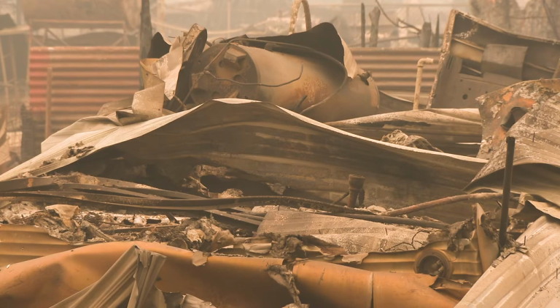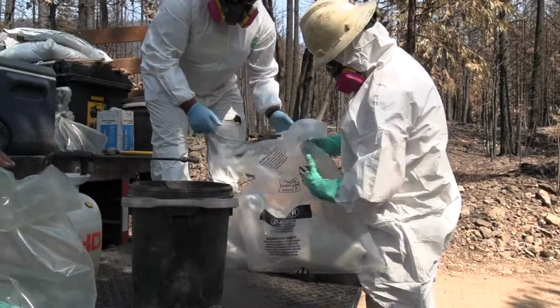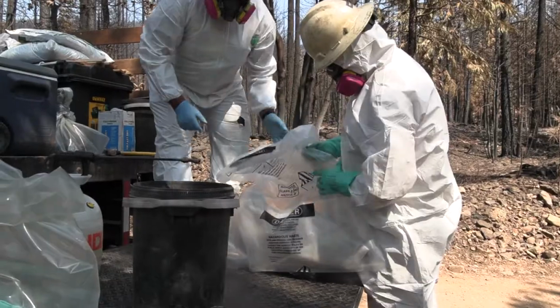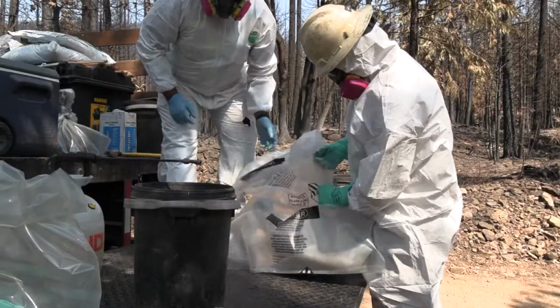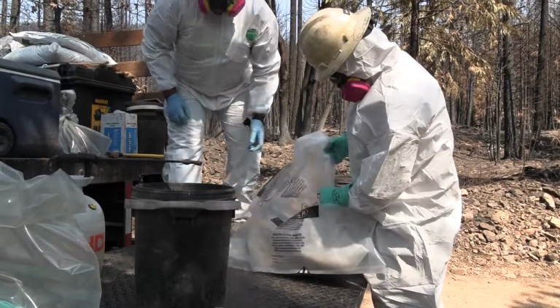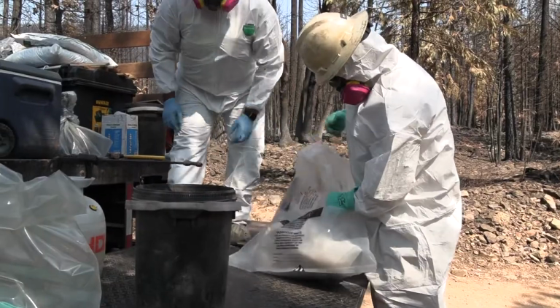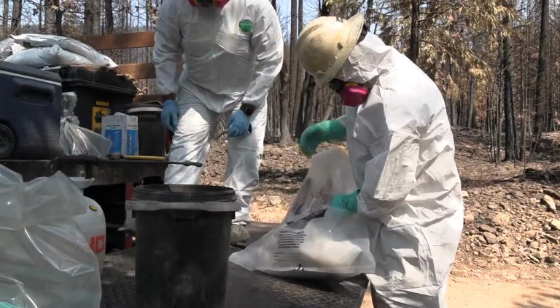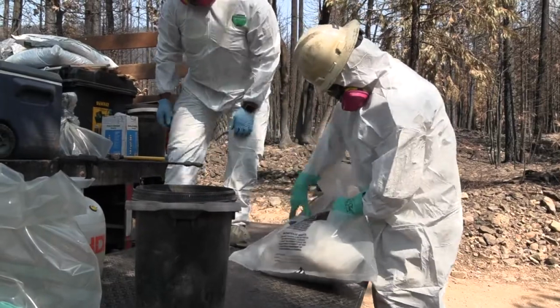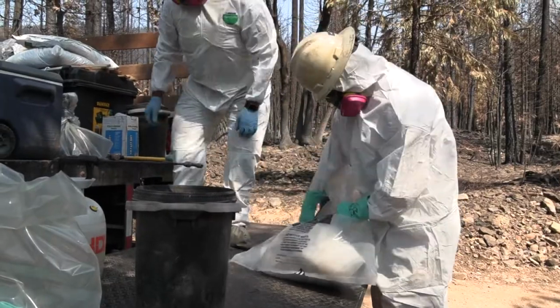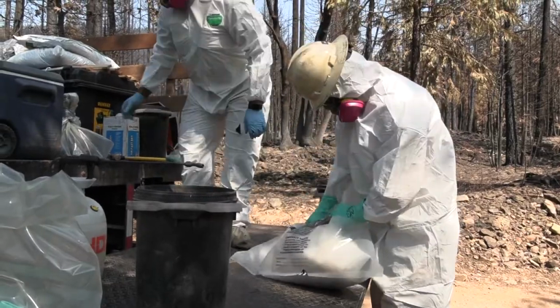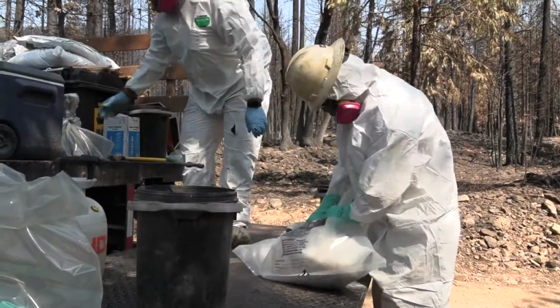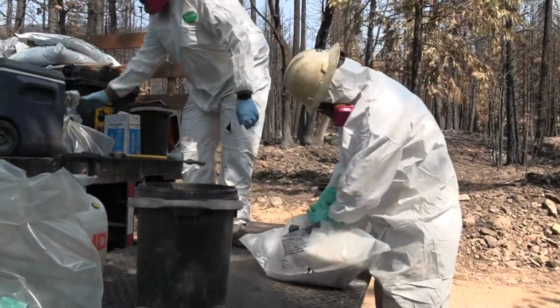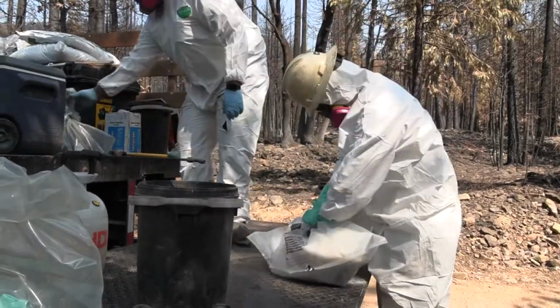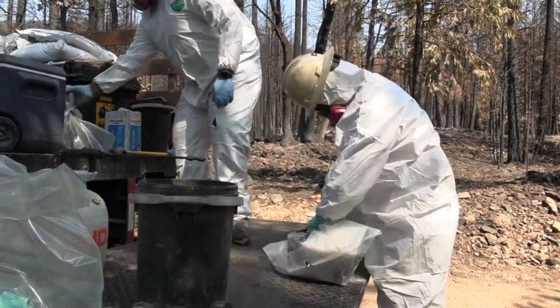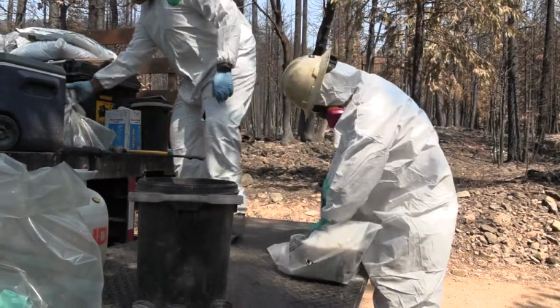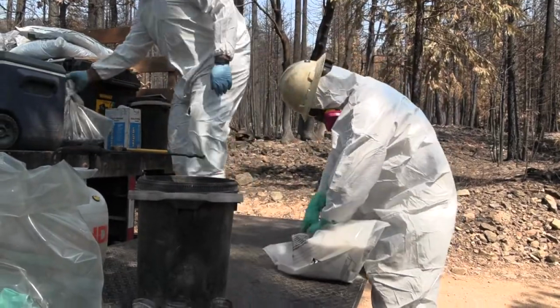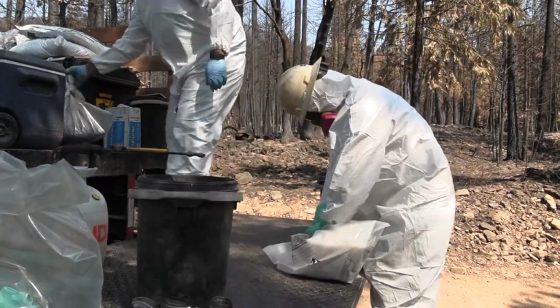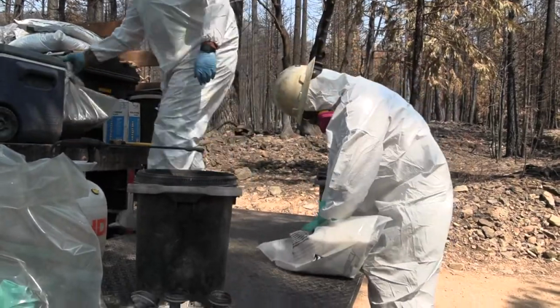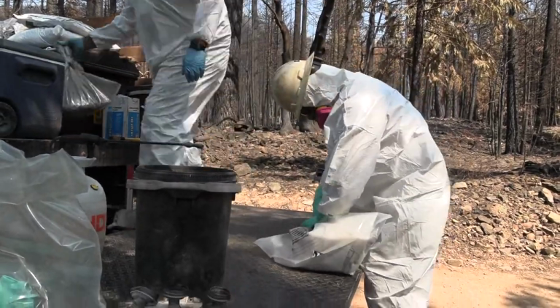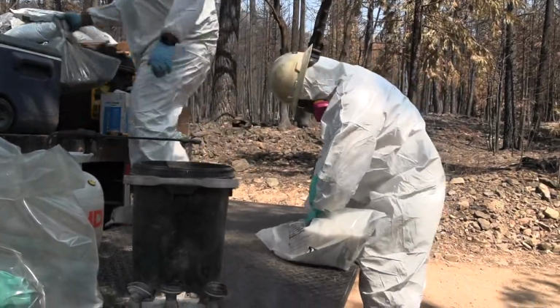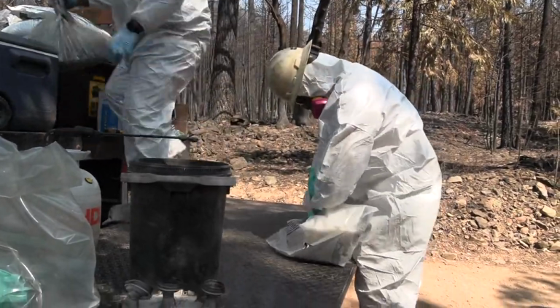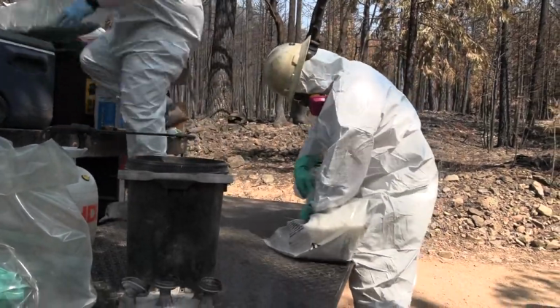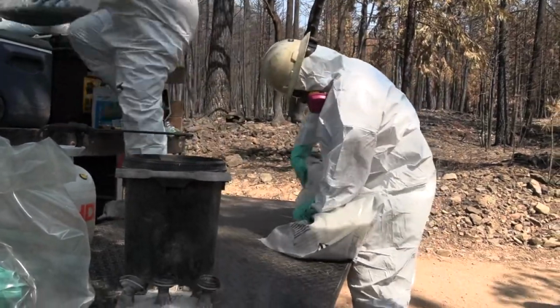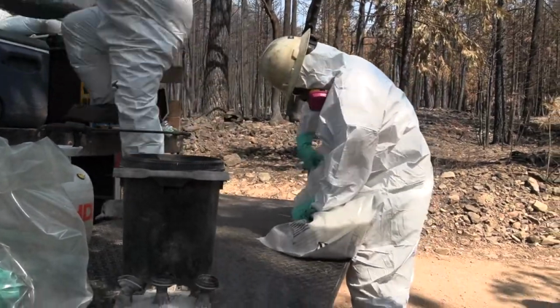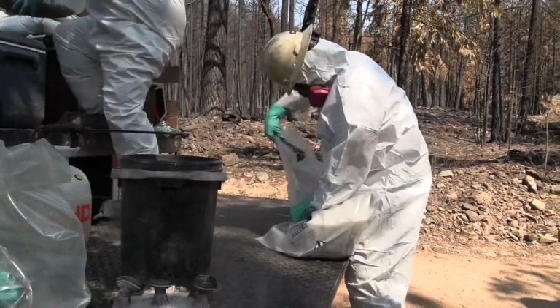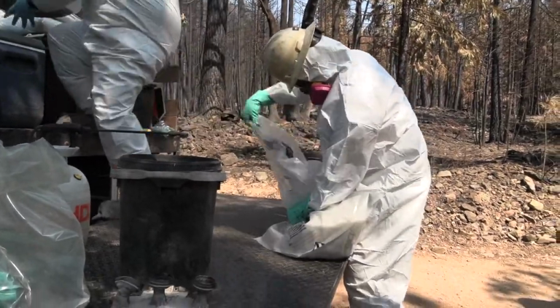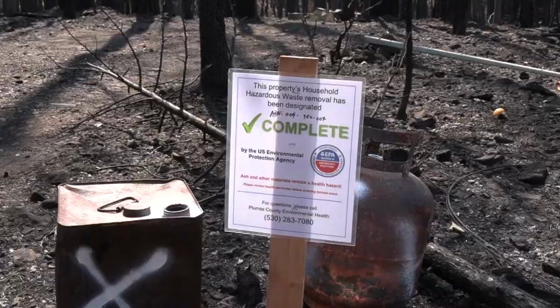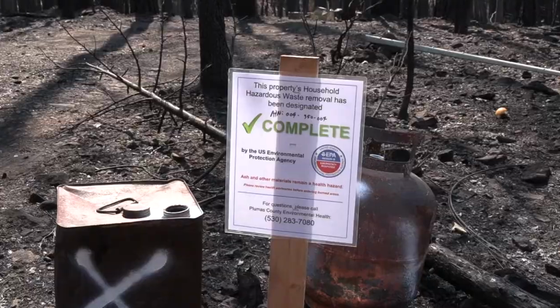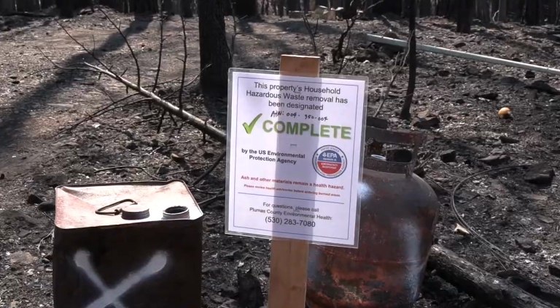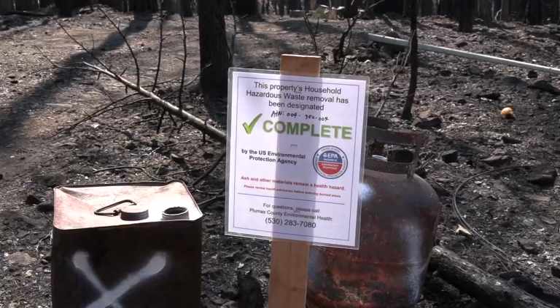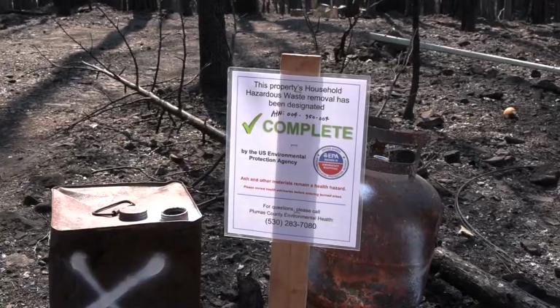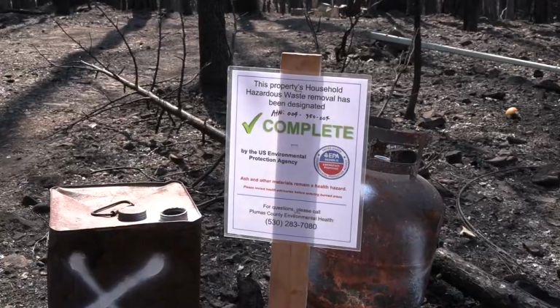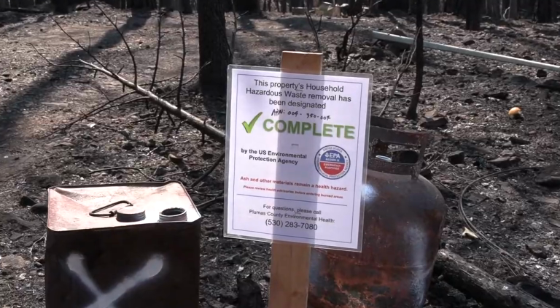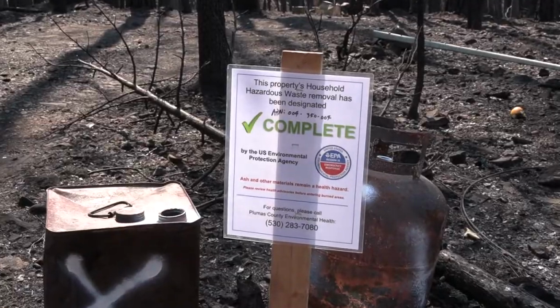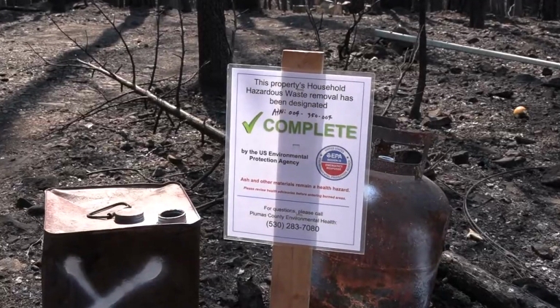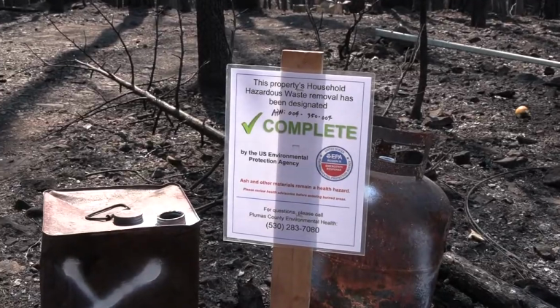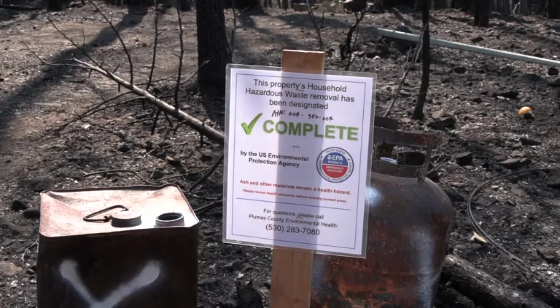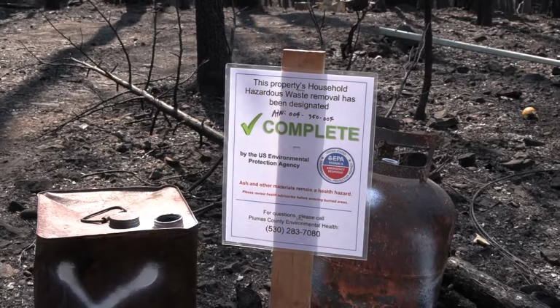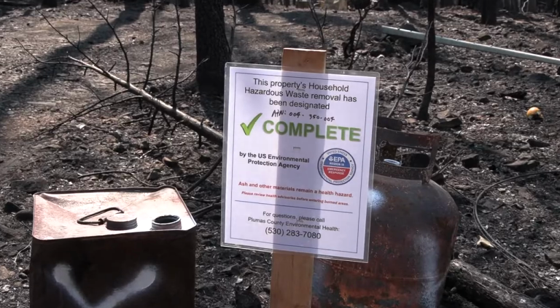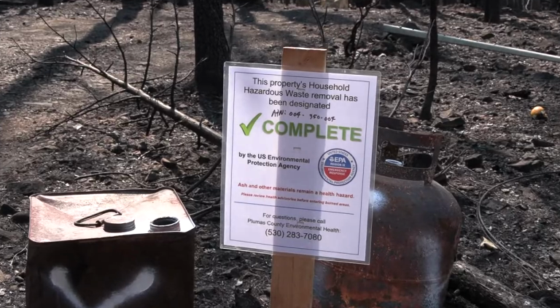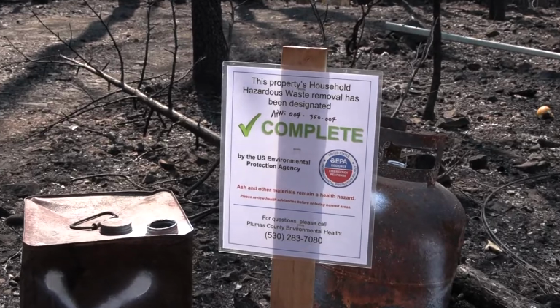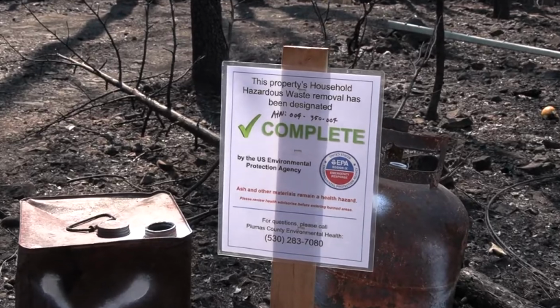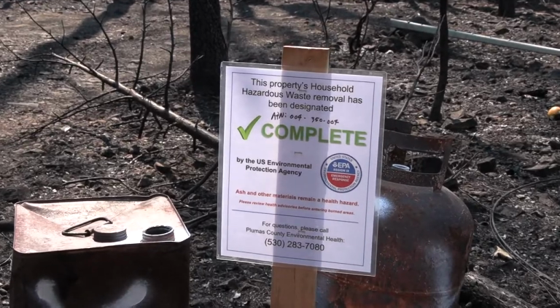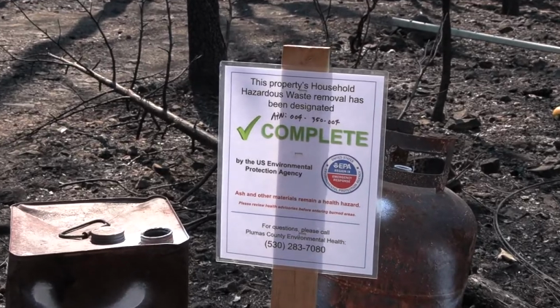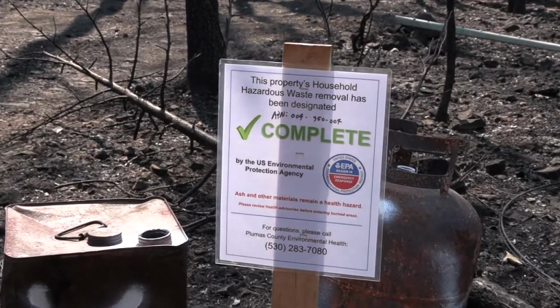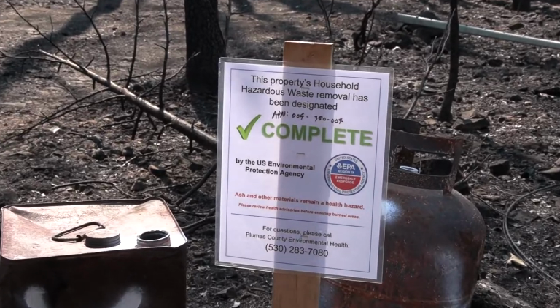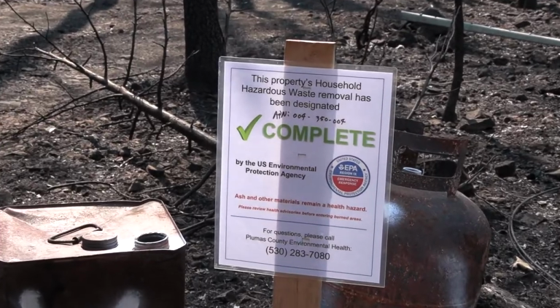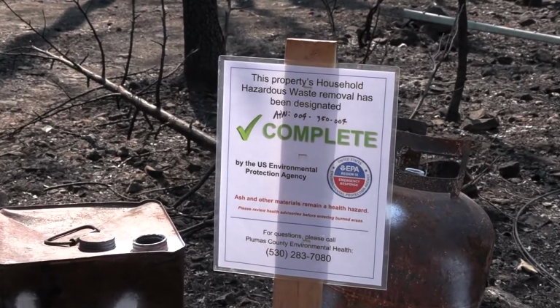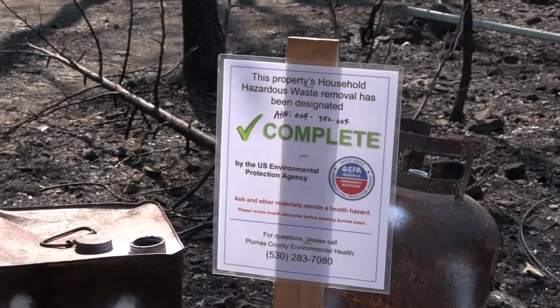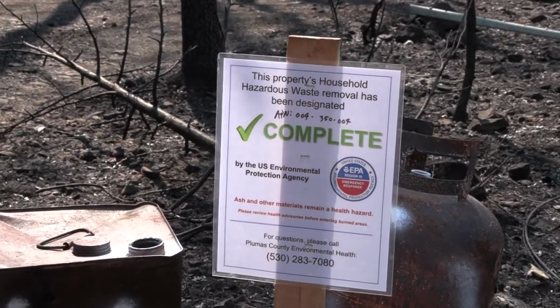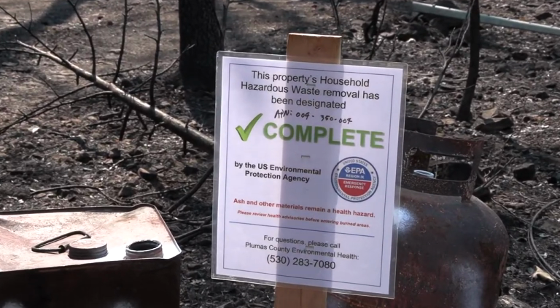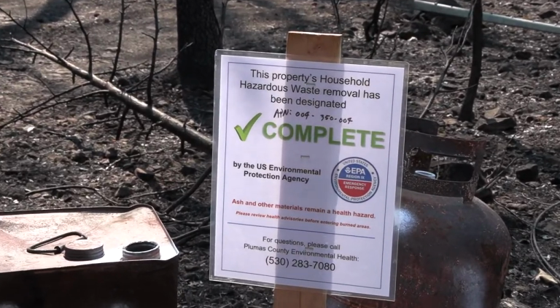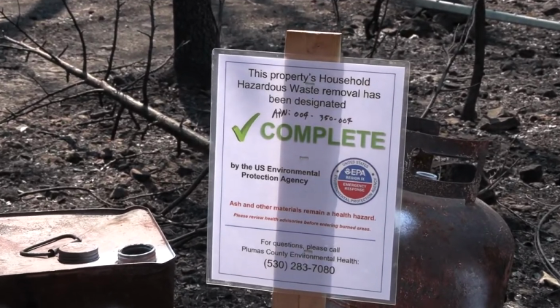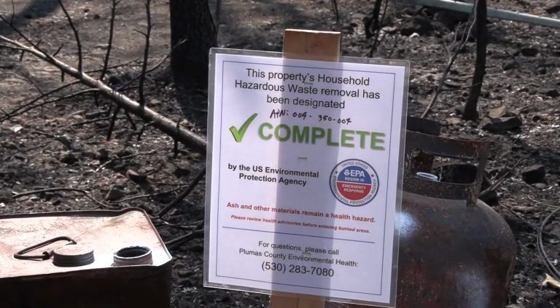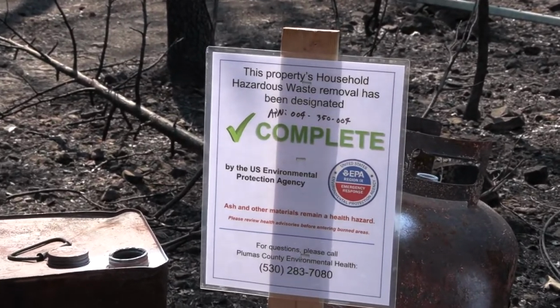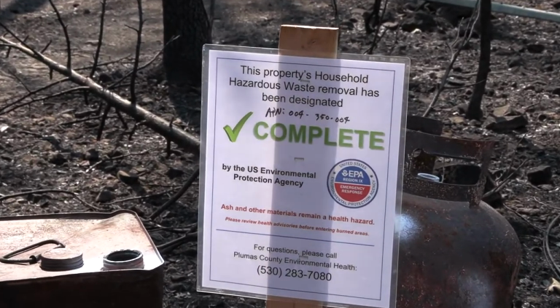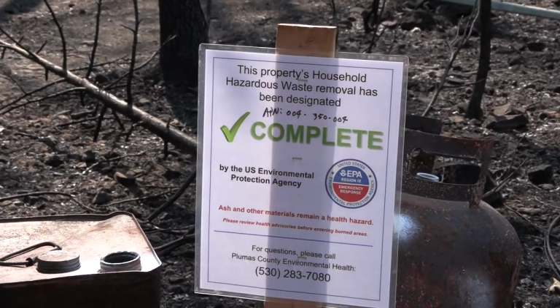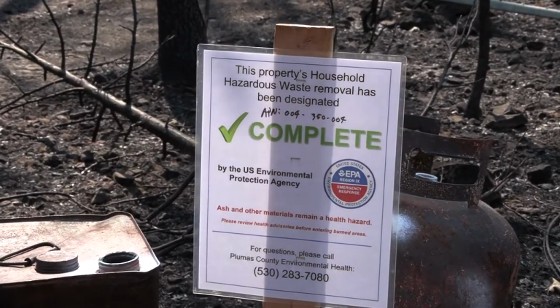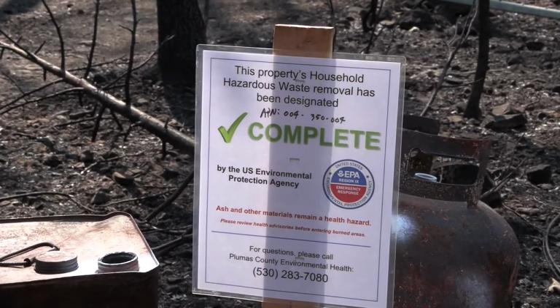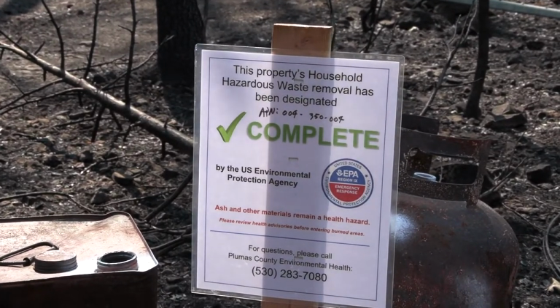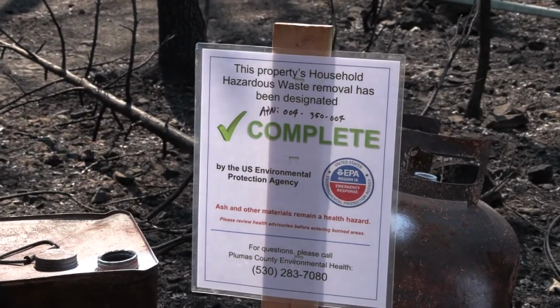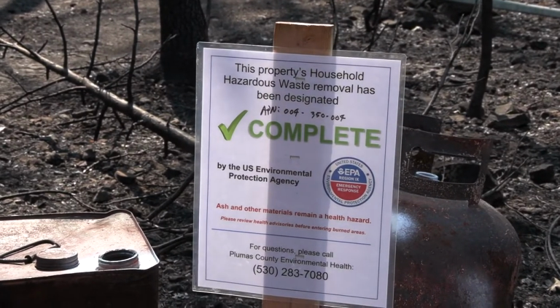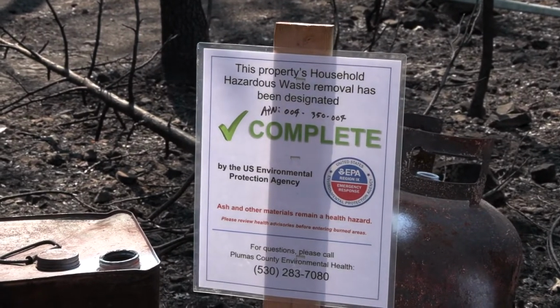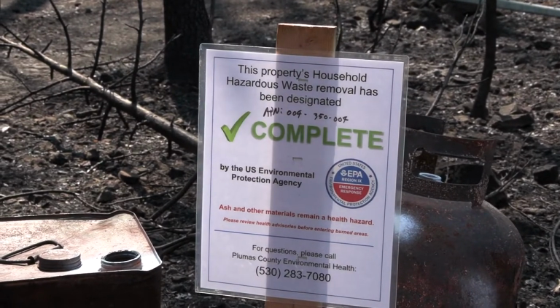Once the debris is cleared and testing is complete, properties are returned to the county for a final sign-off before being given back to property owners.